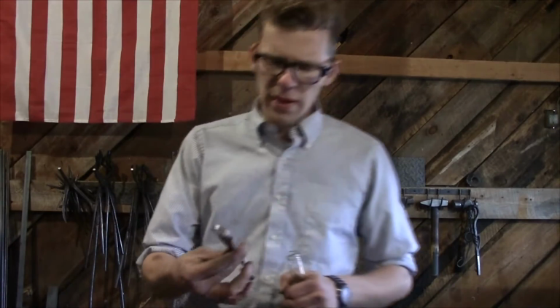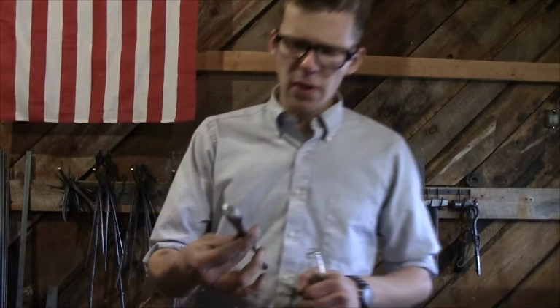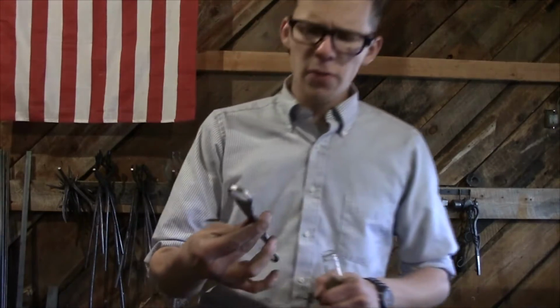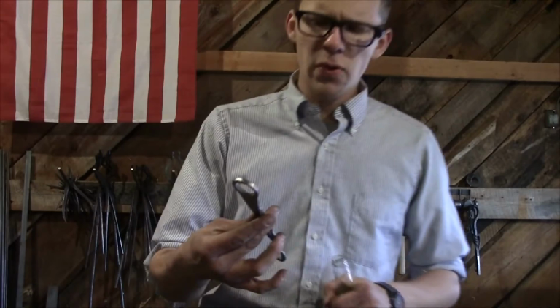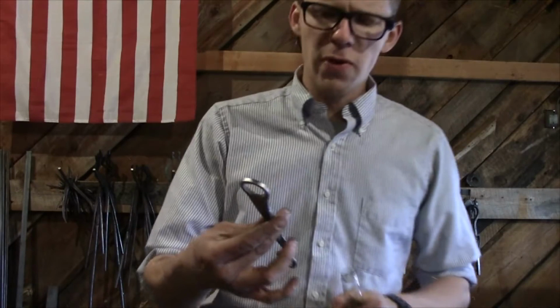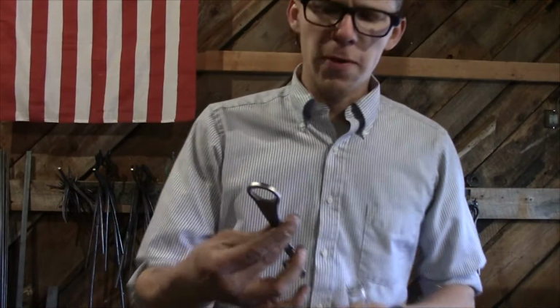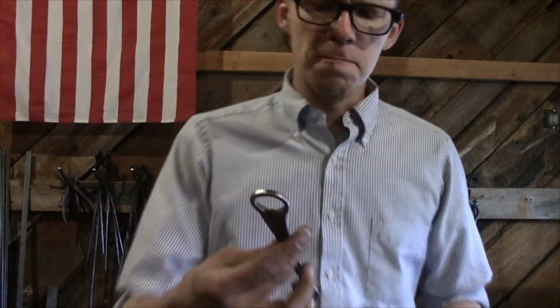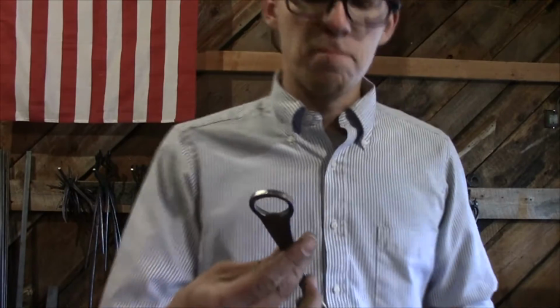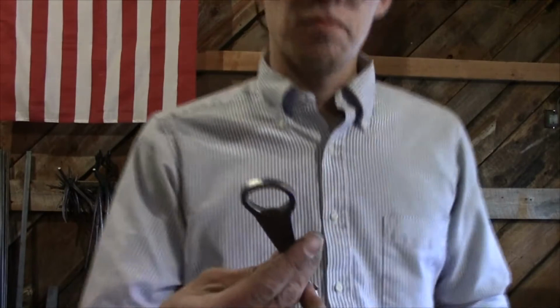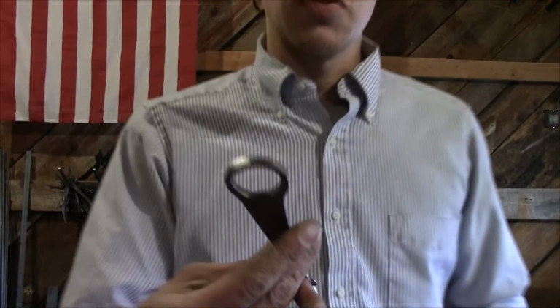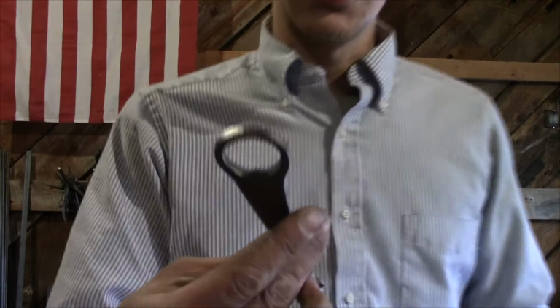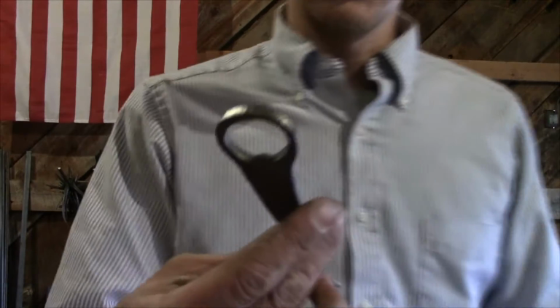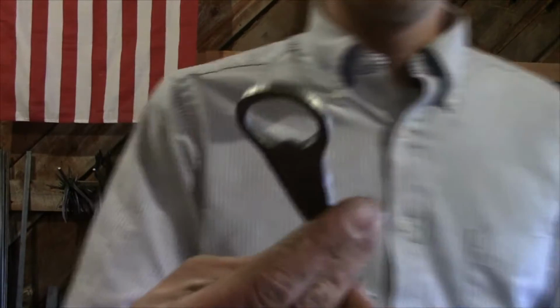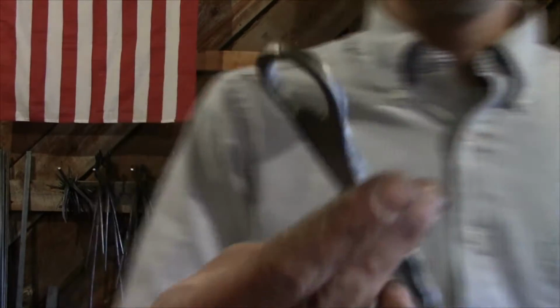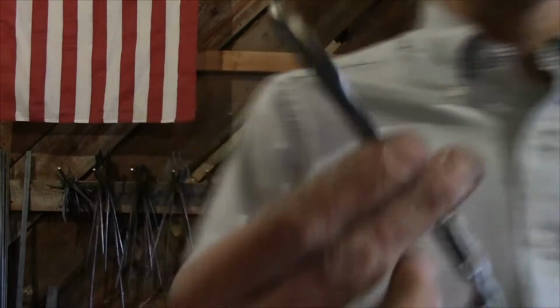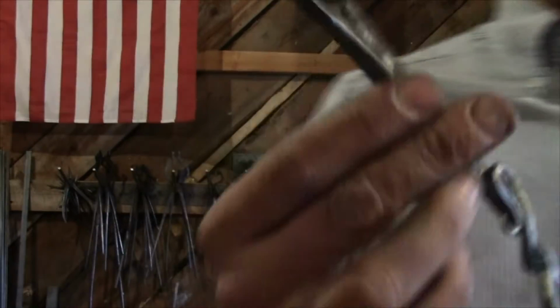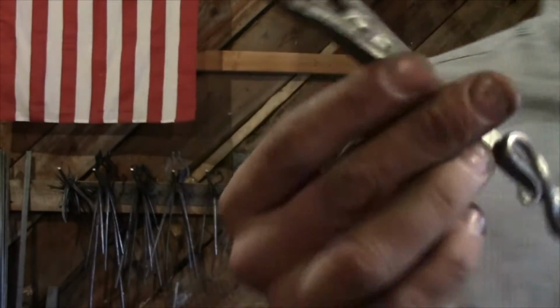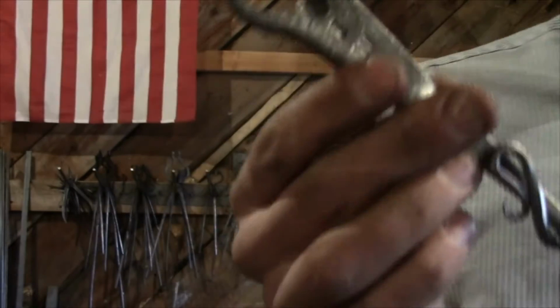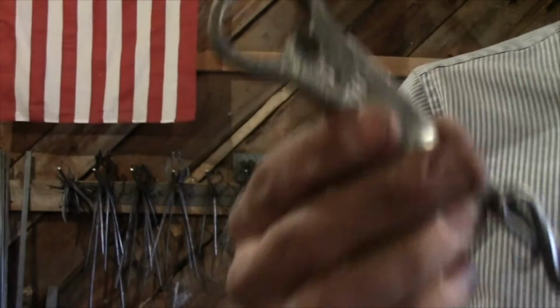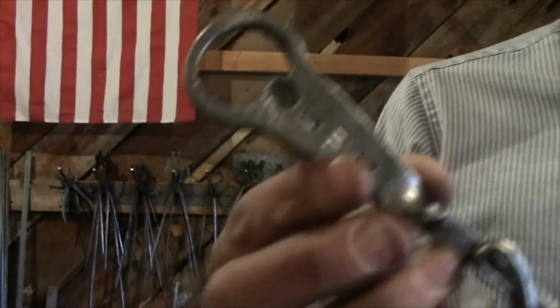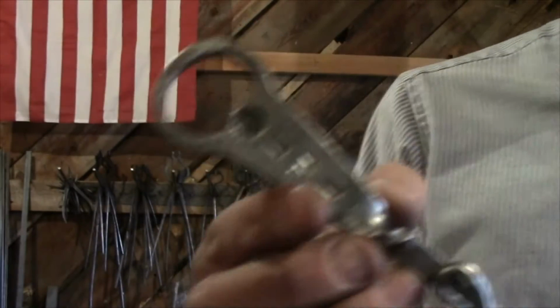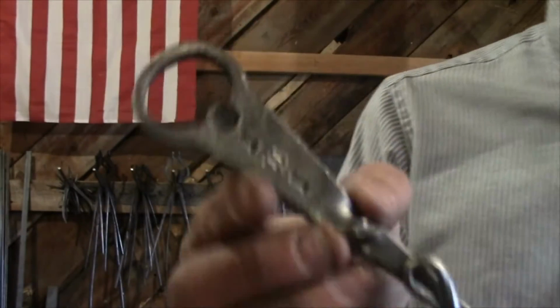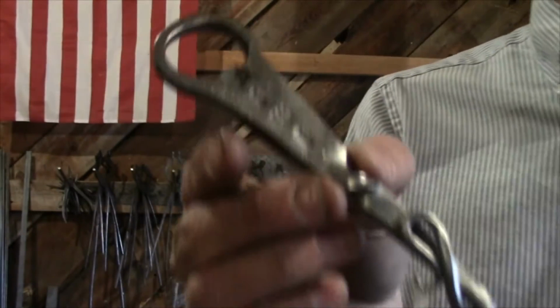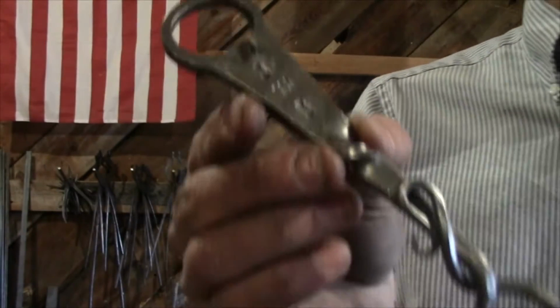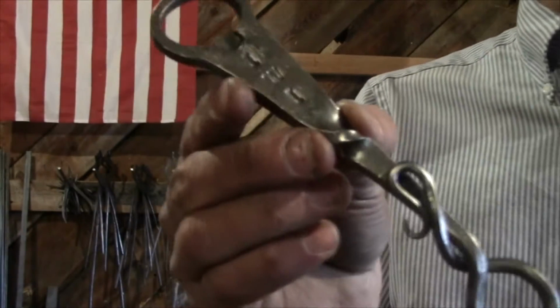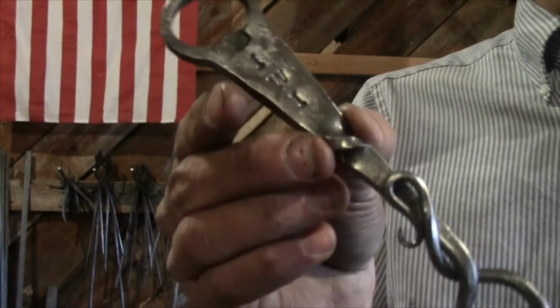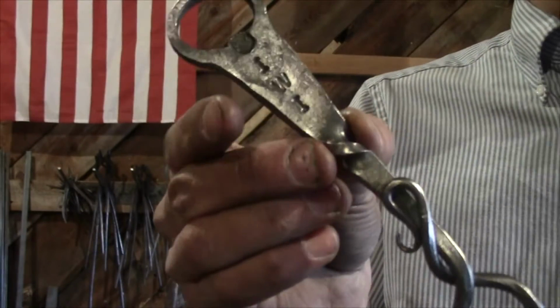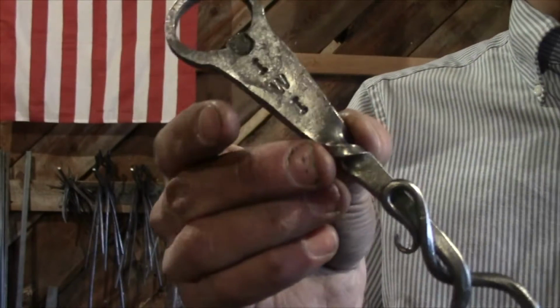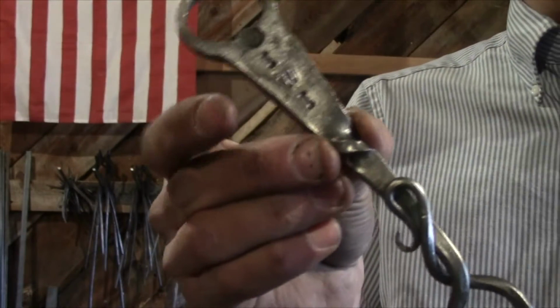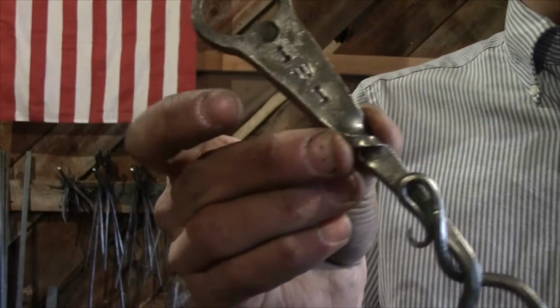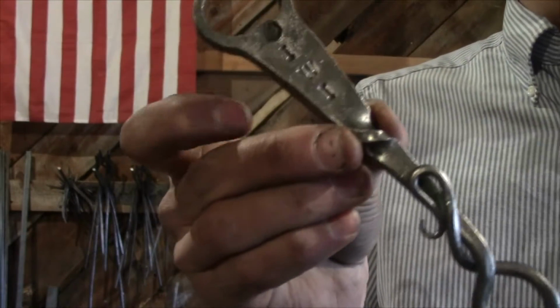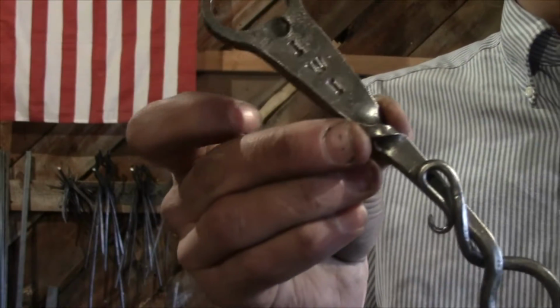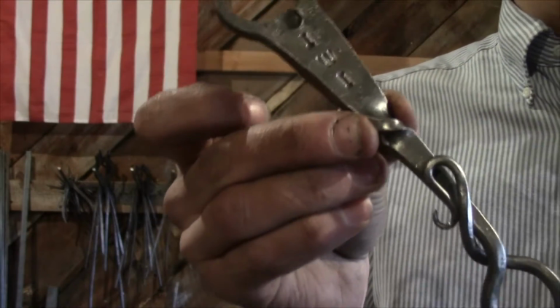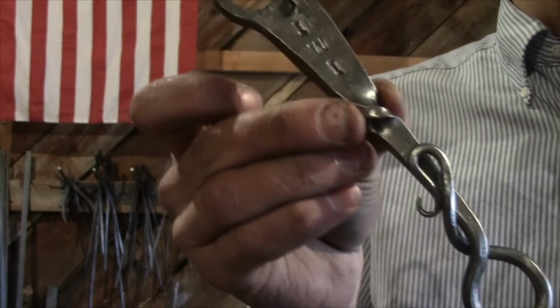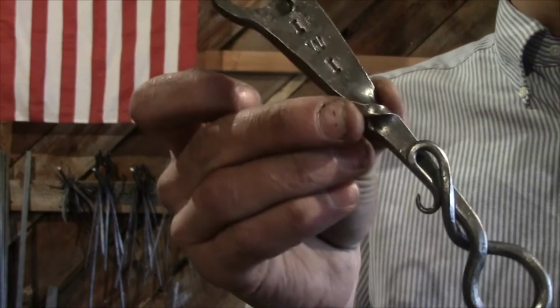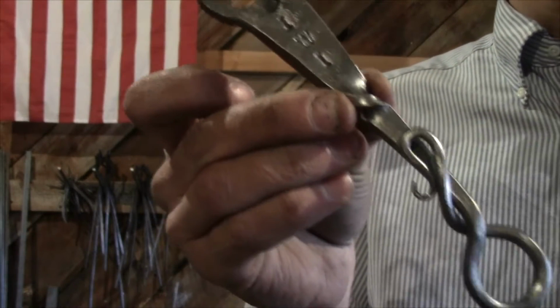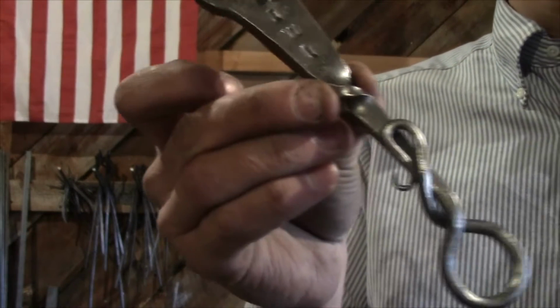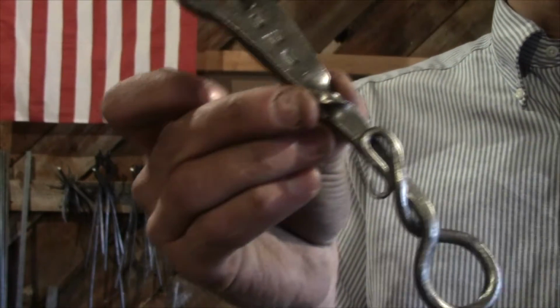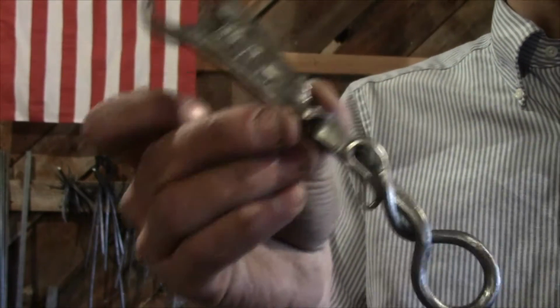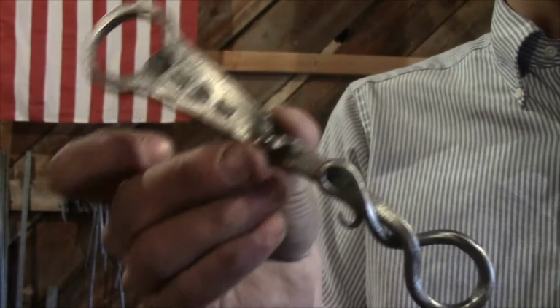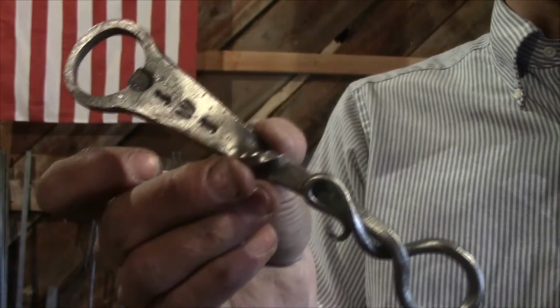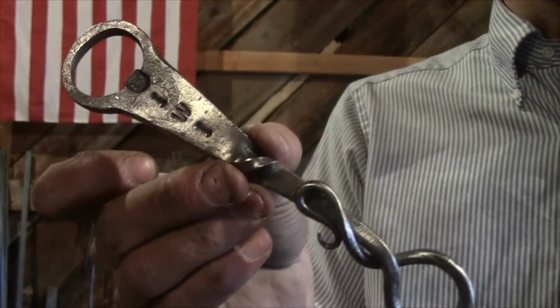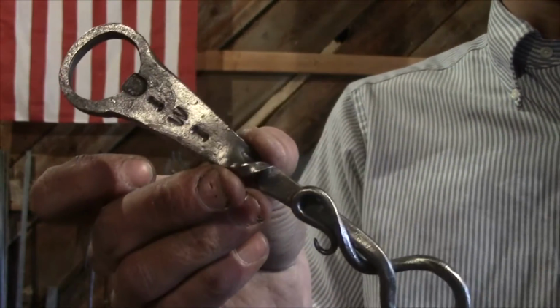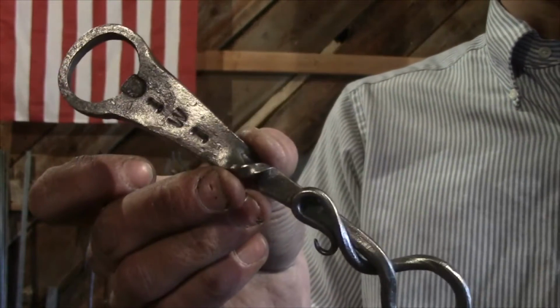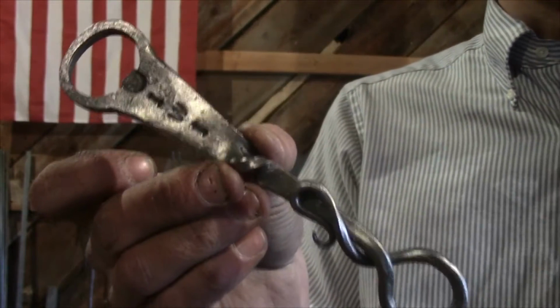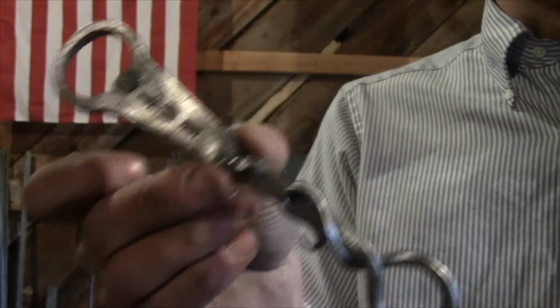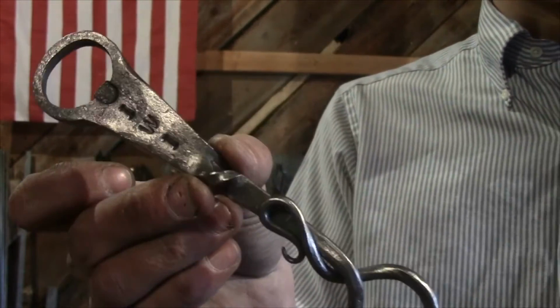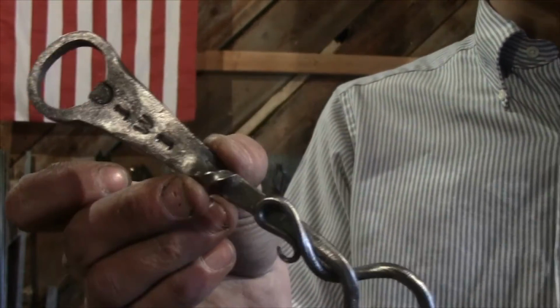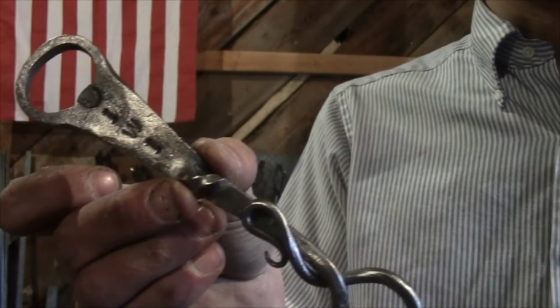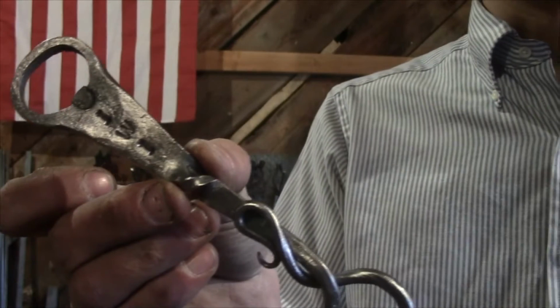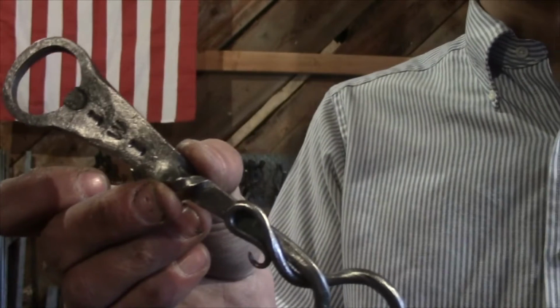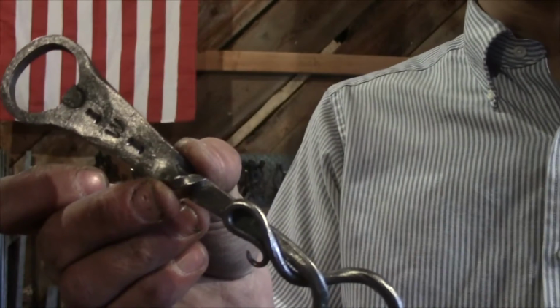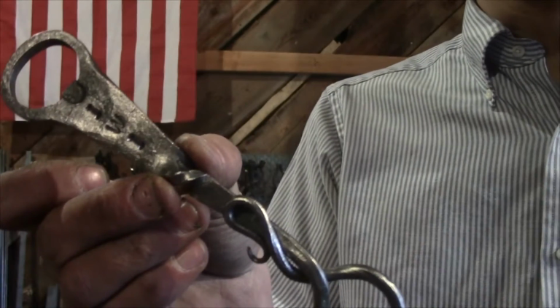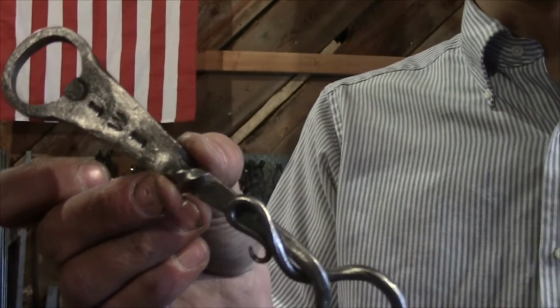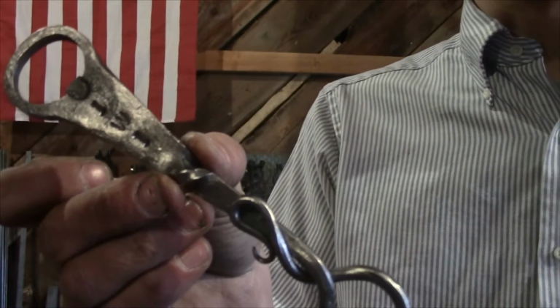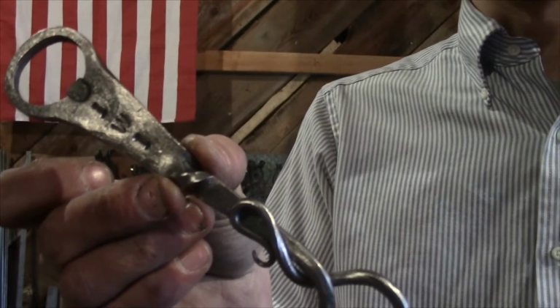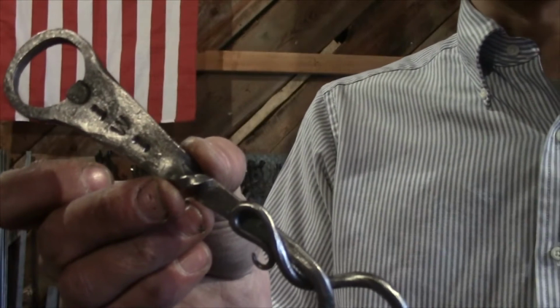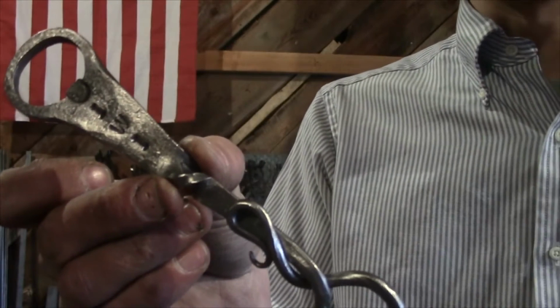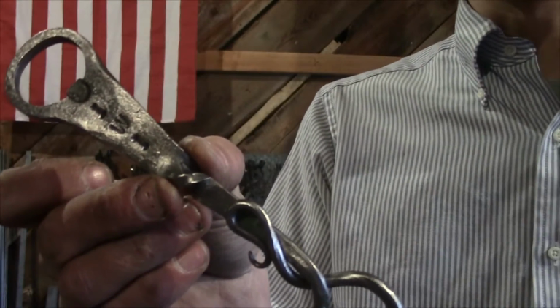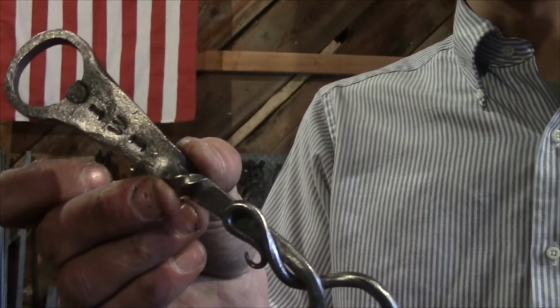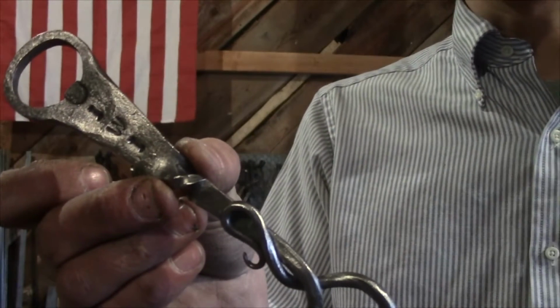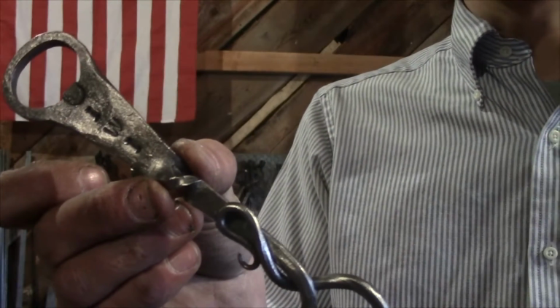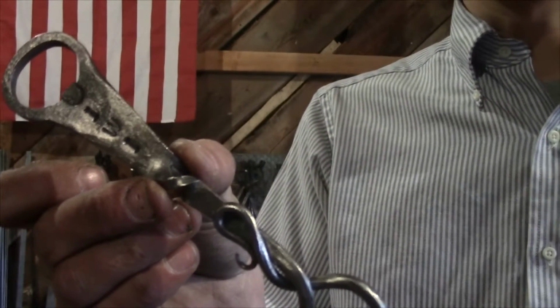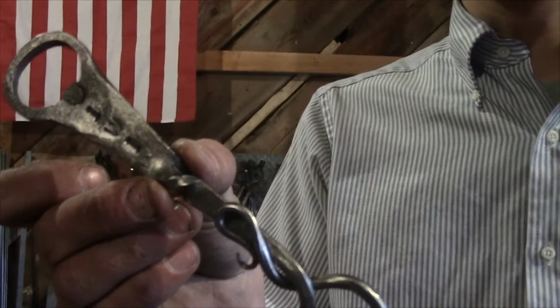Hello and welcome. Today I'm going to be showing you how to make a very simple, straightforward bottle opener. Let's get to it.